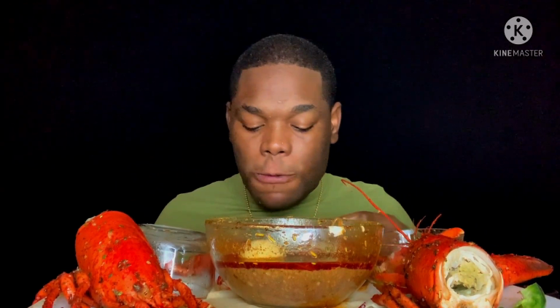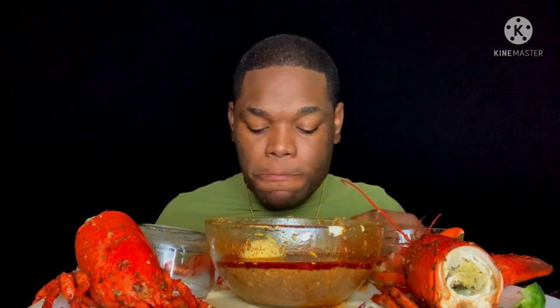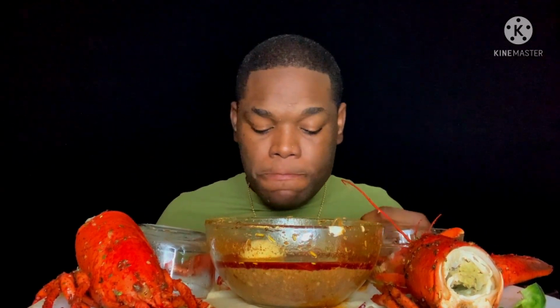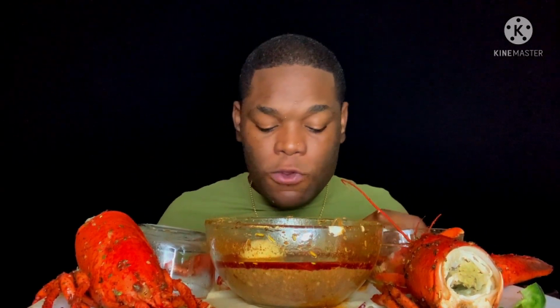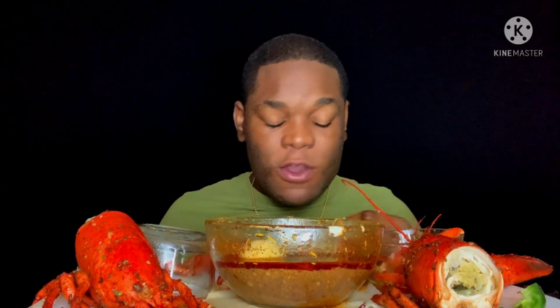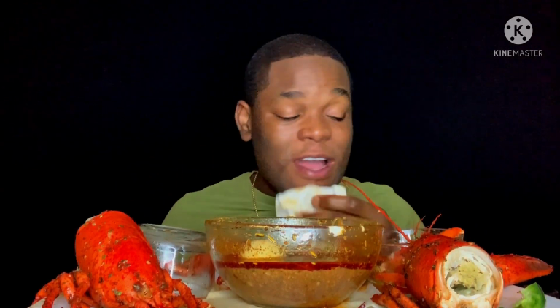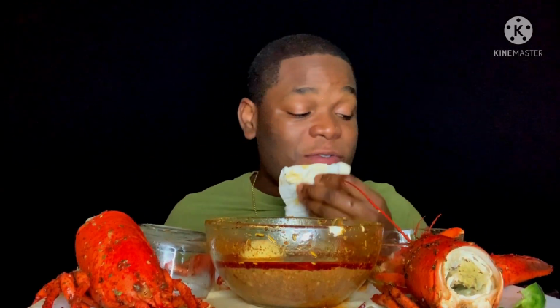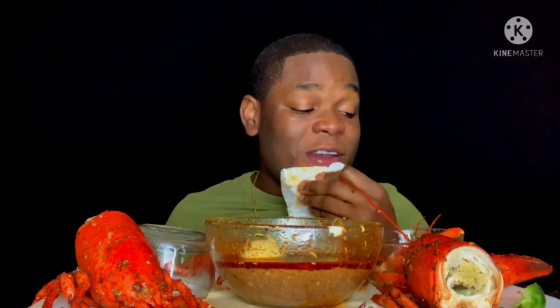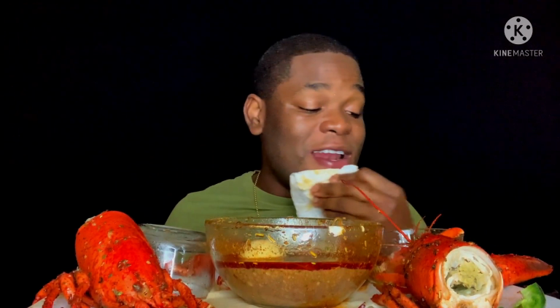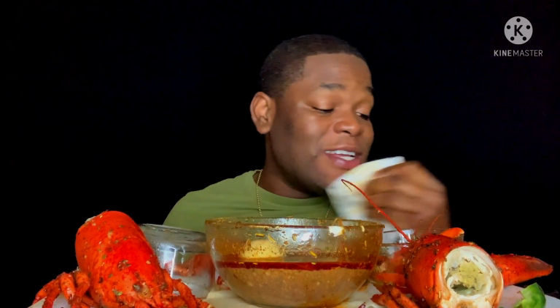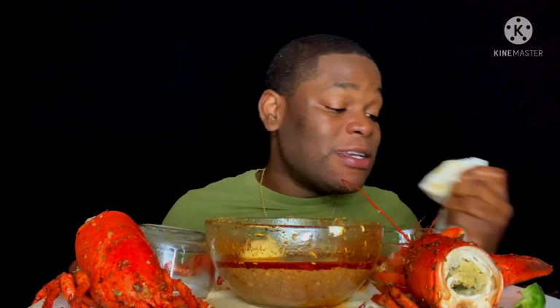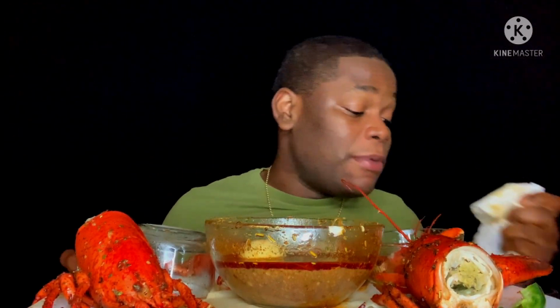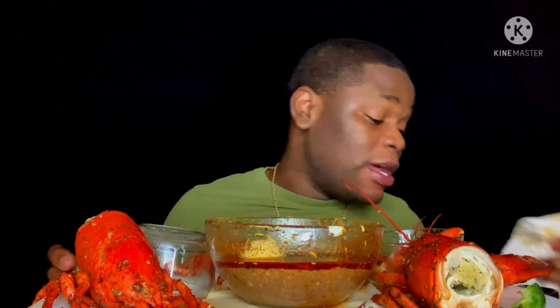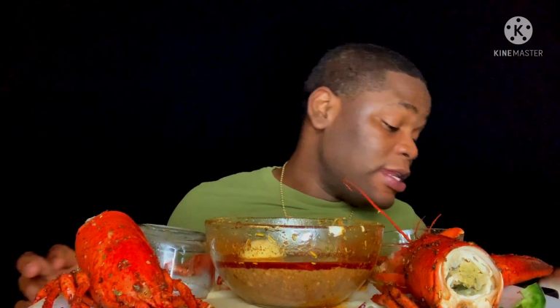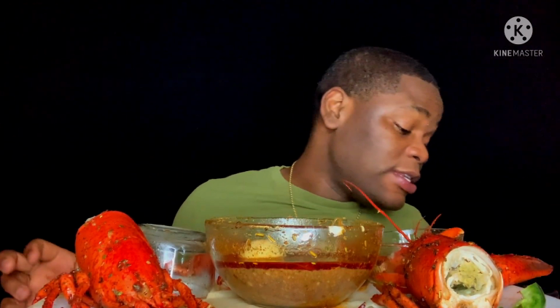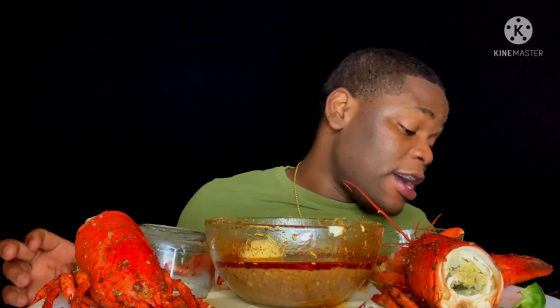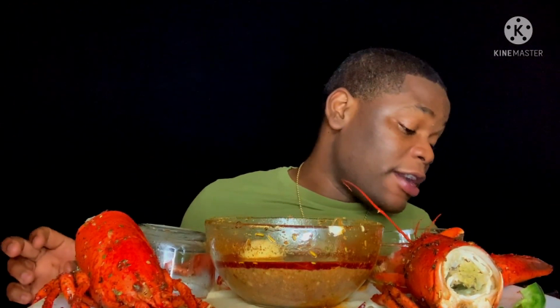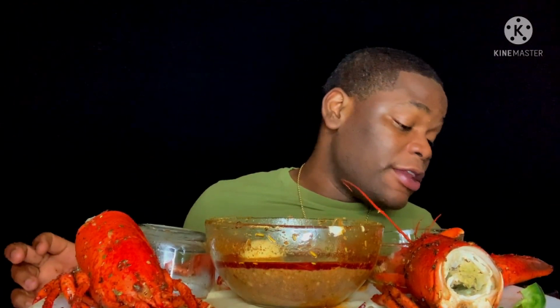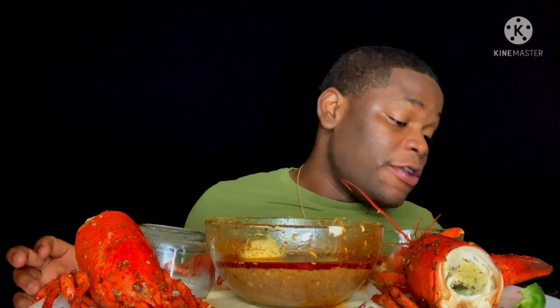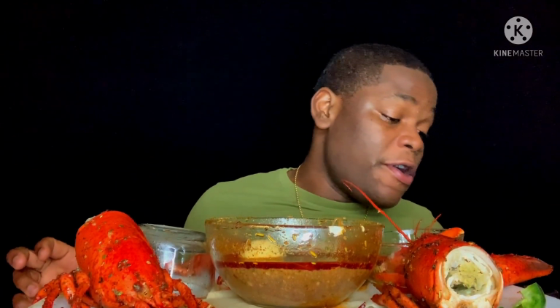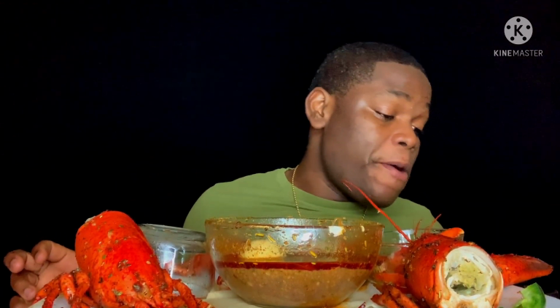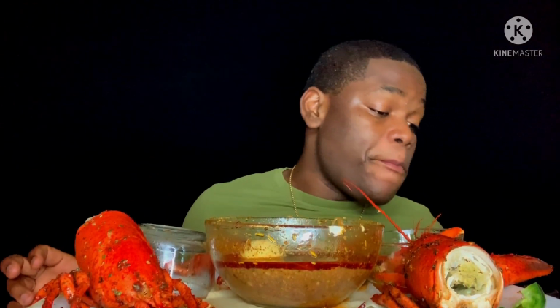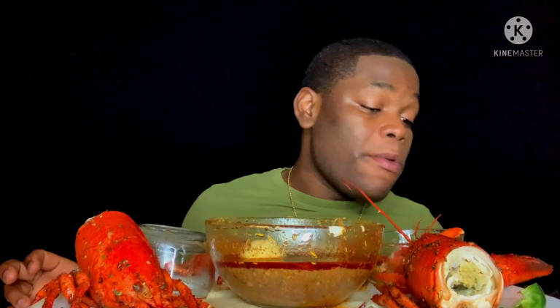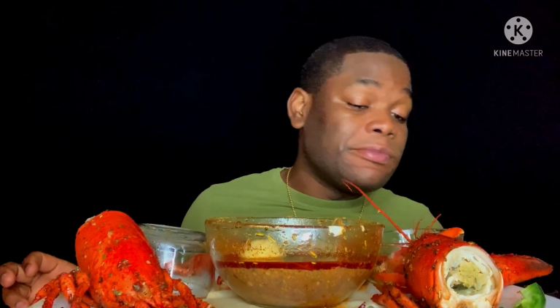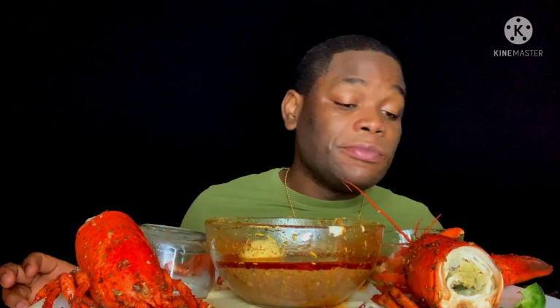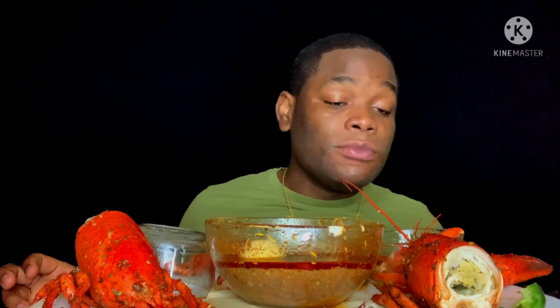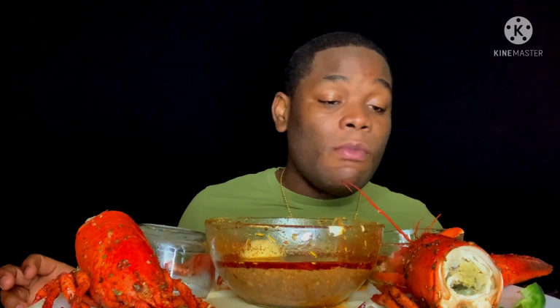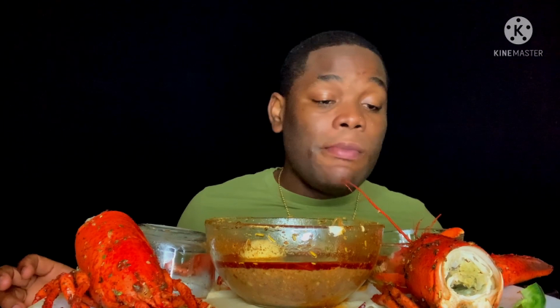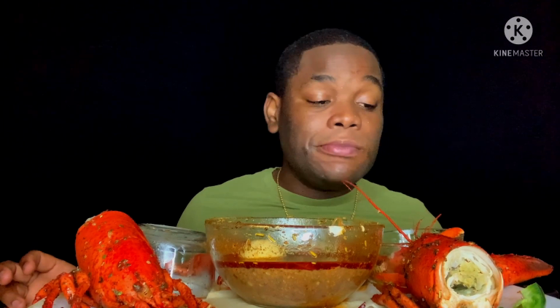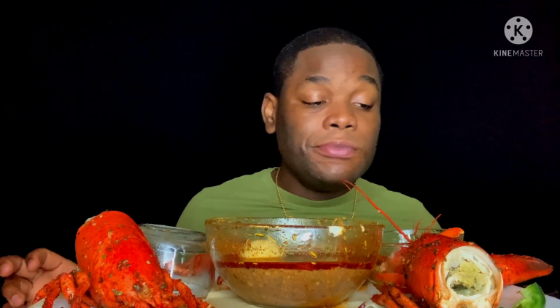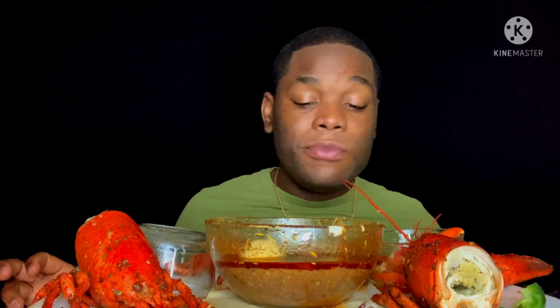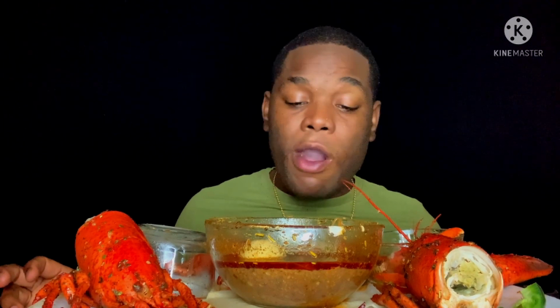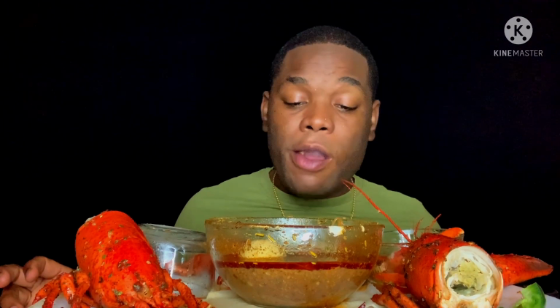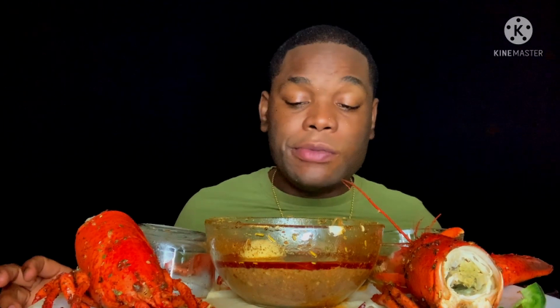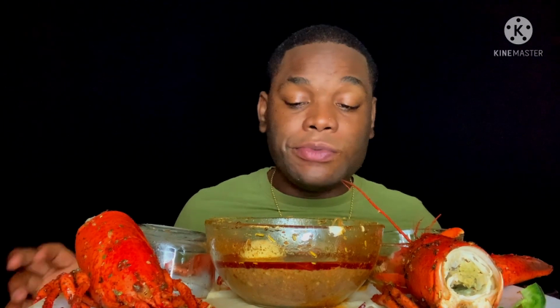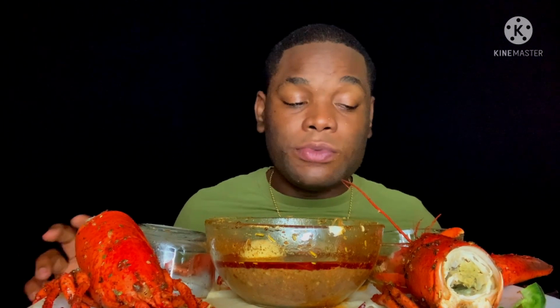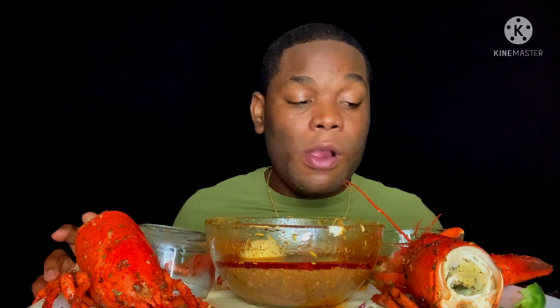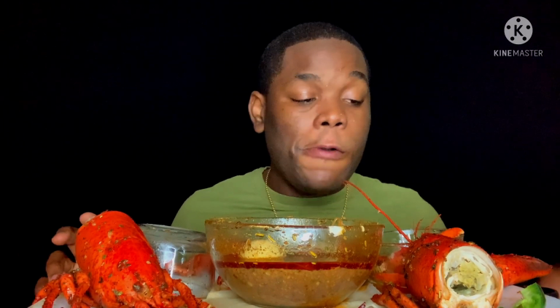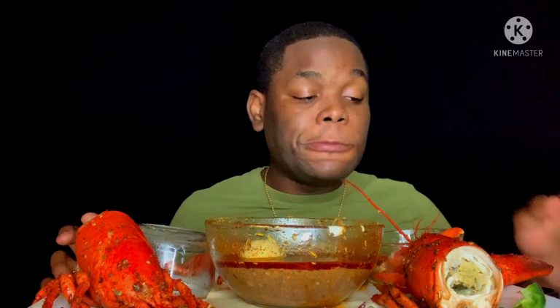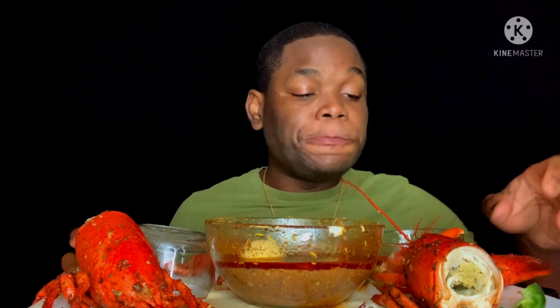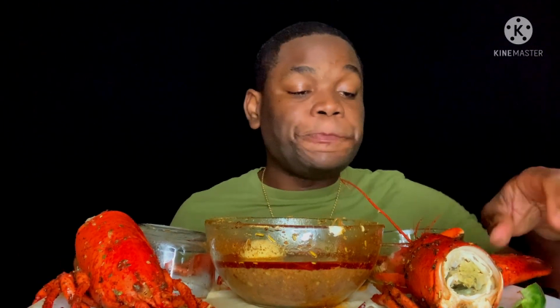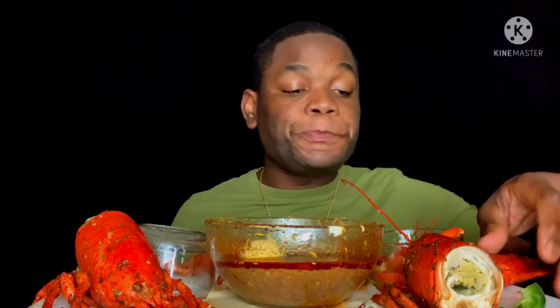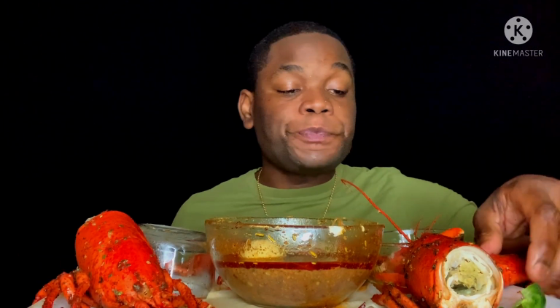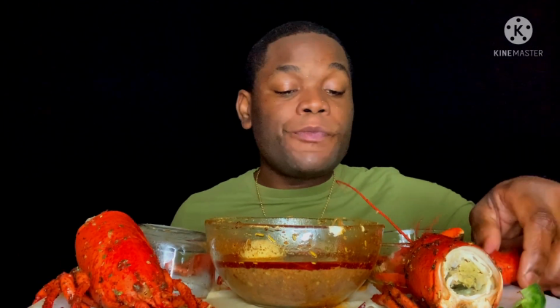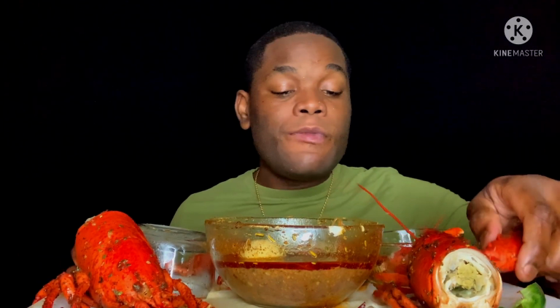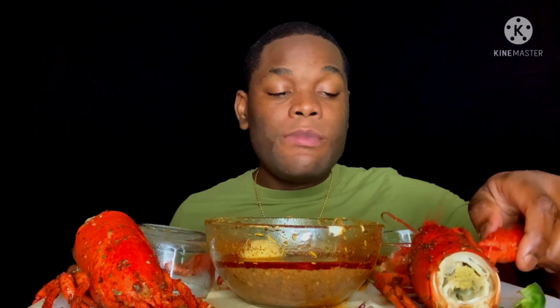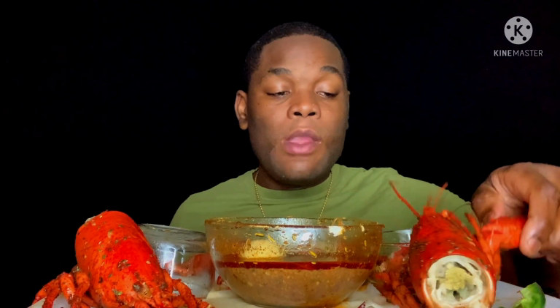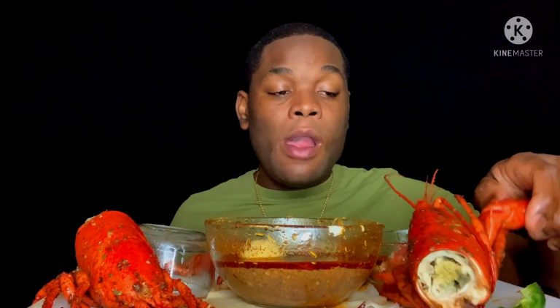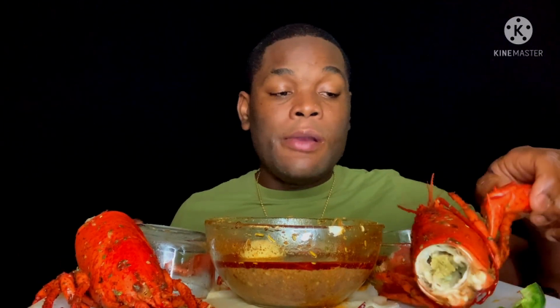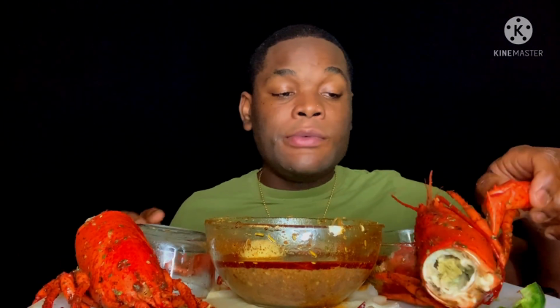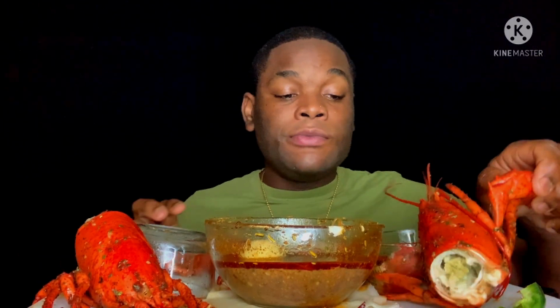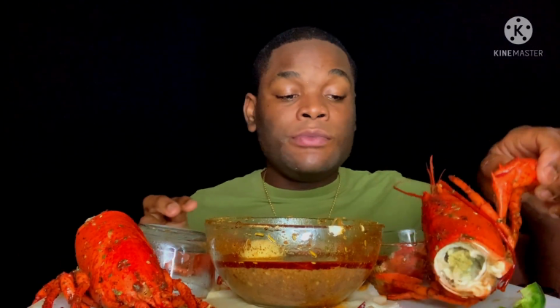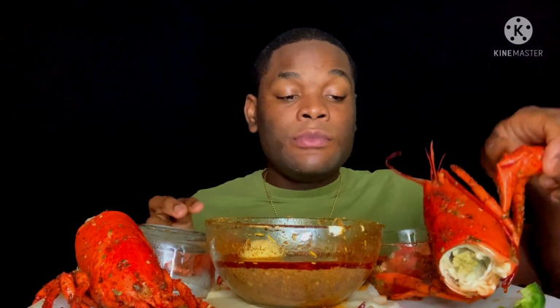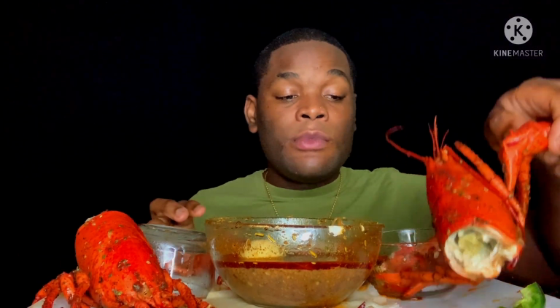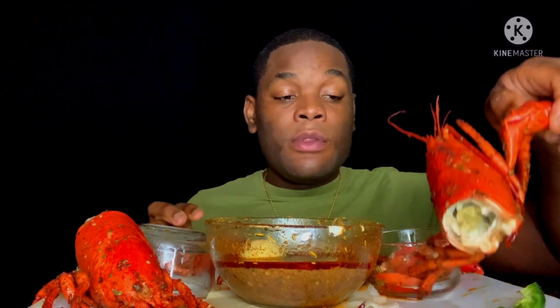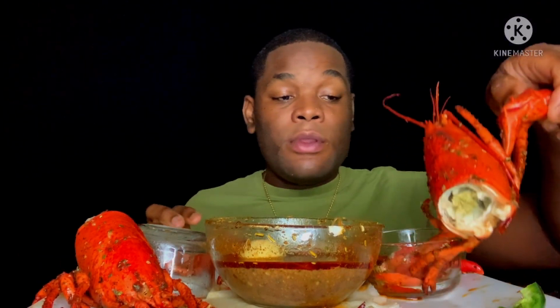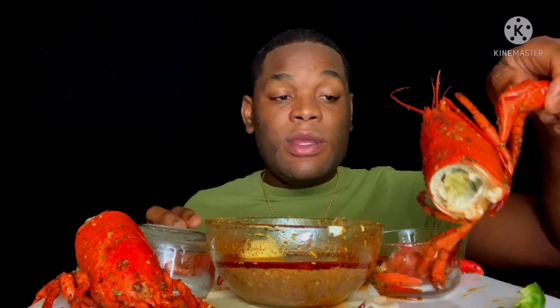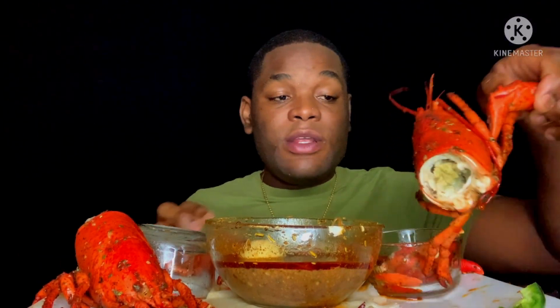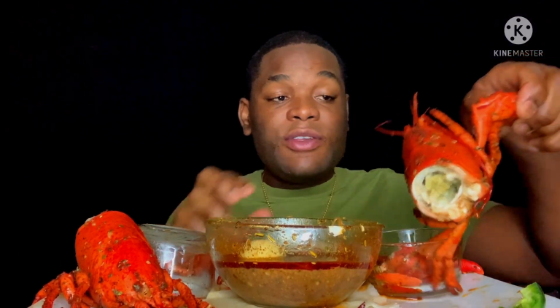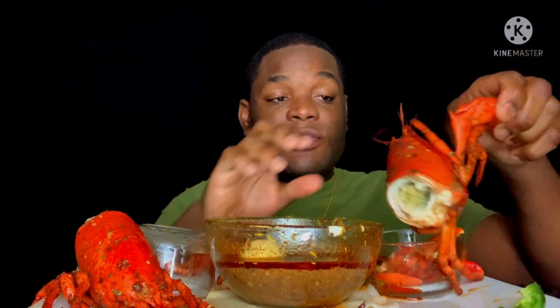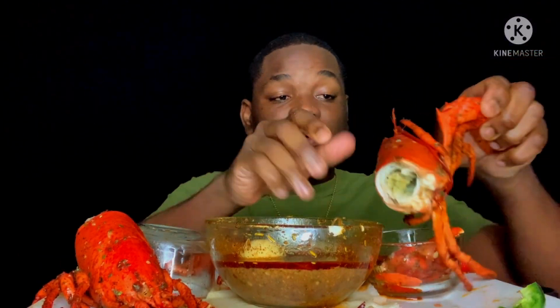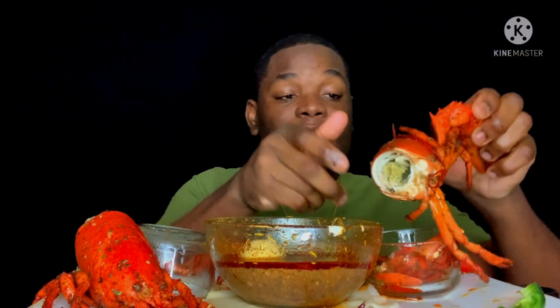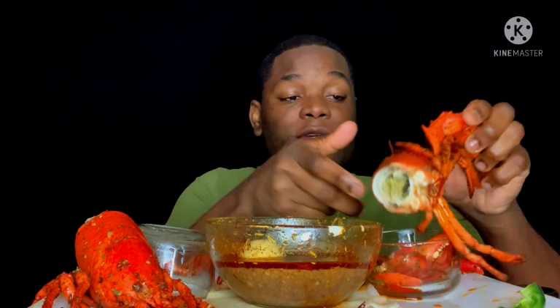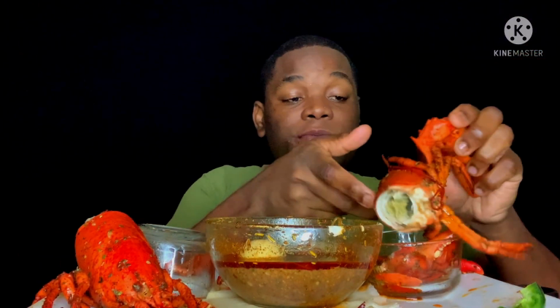You guys realize I'm only talking, don't you? This is so good.